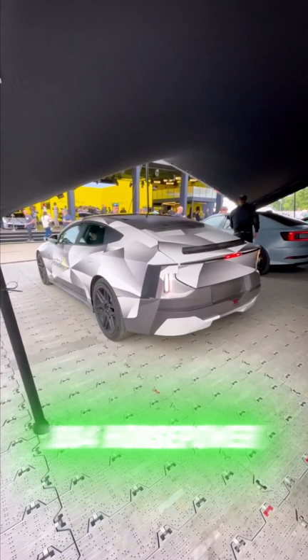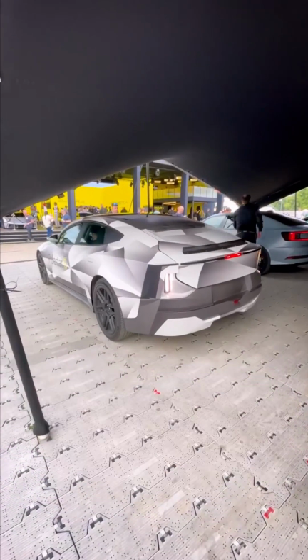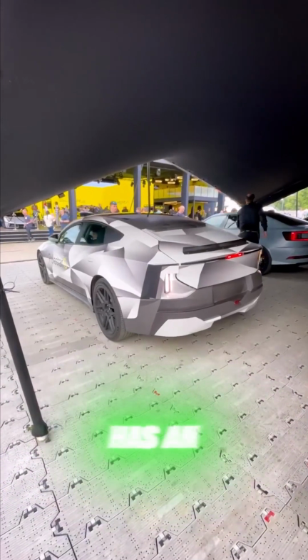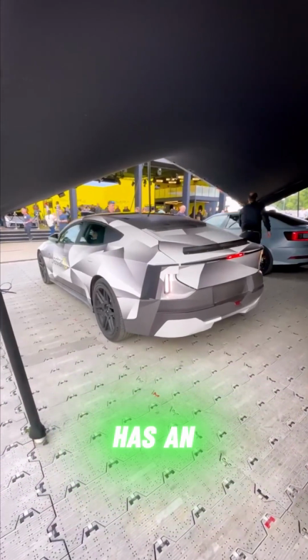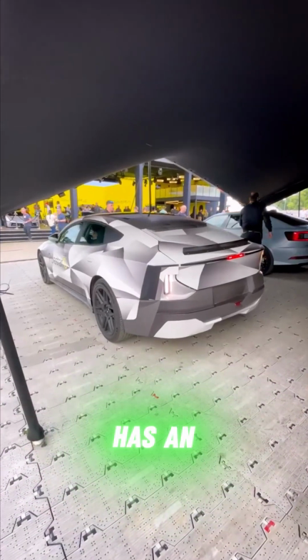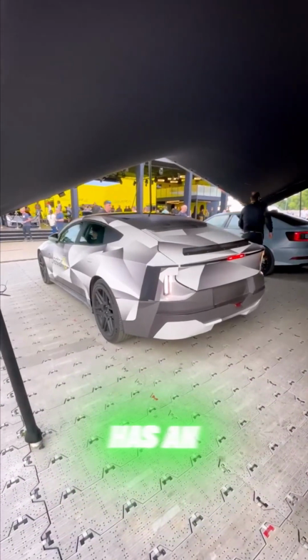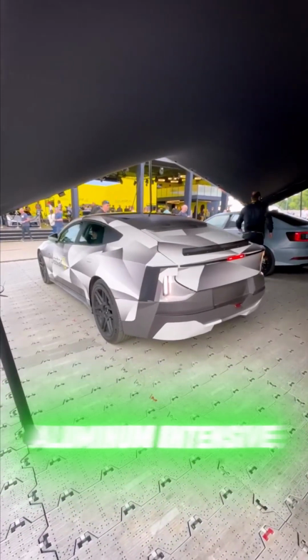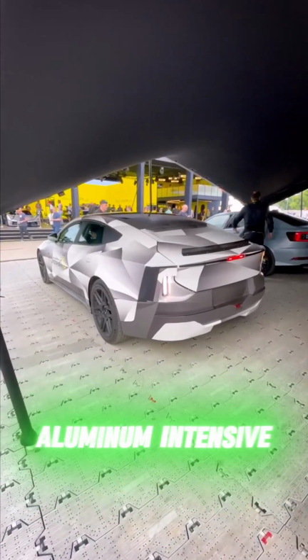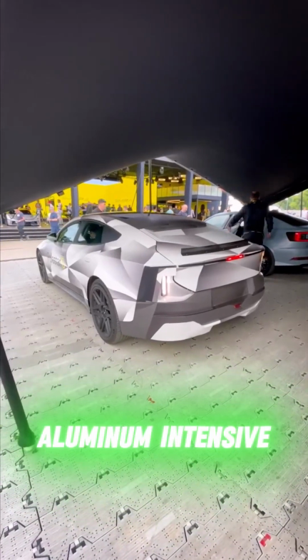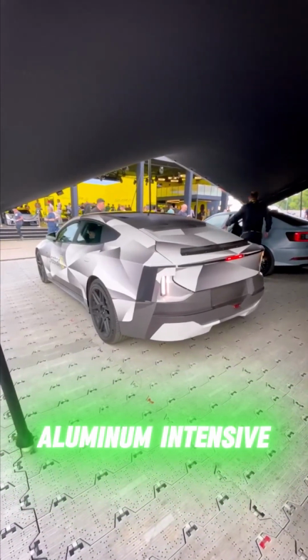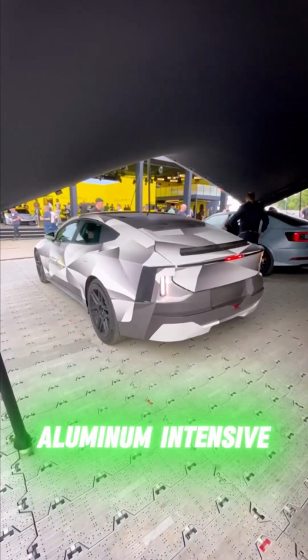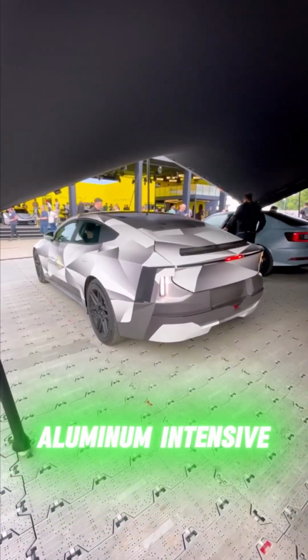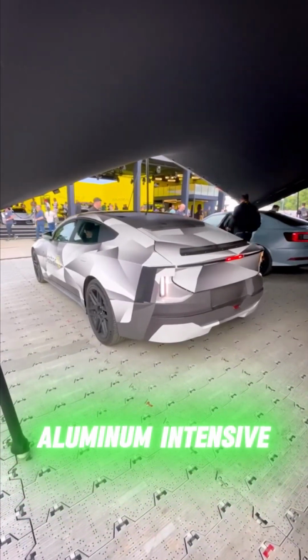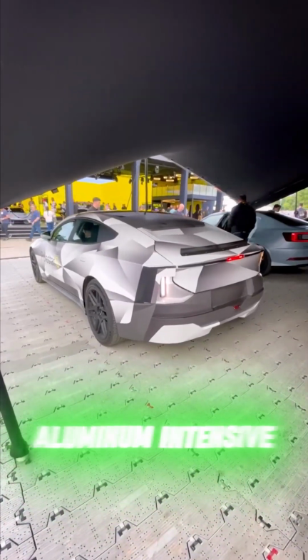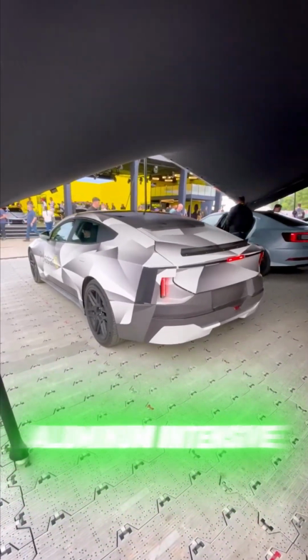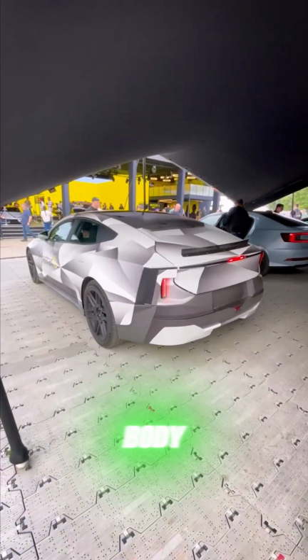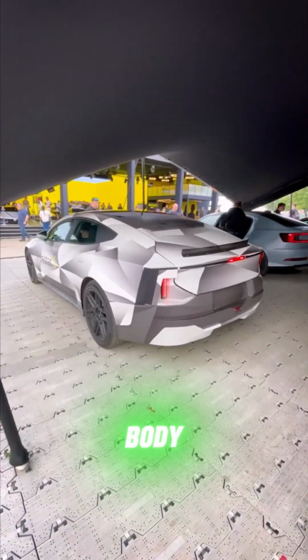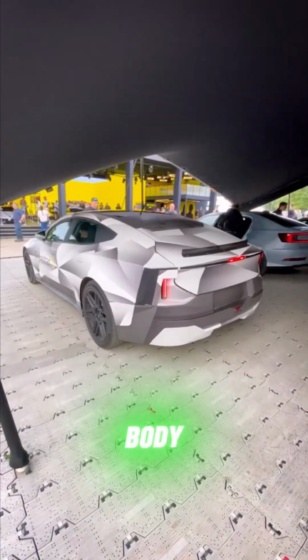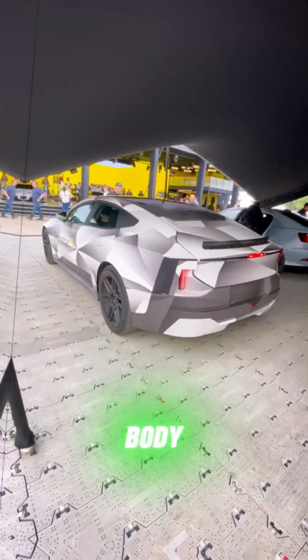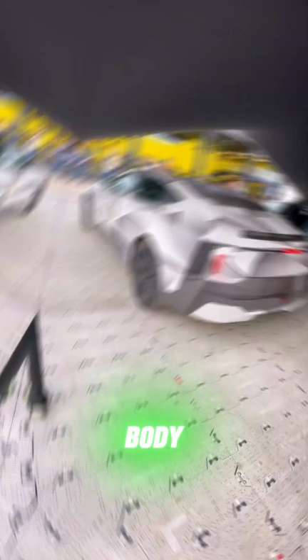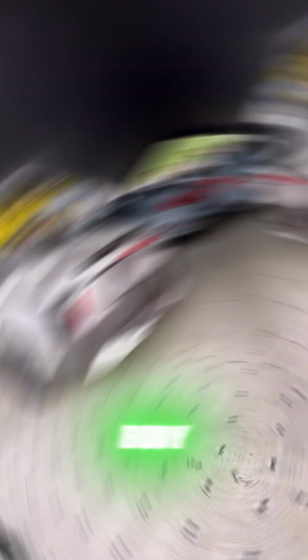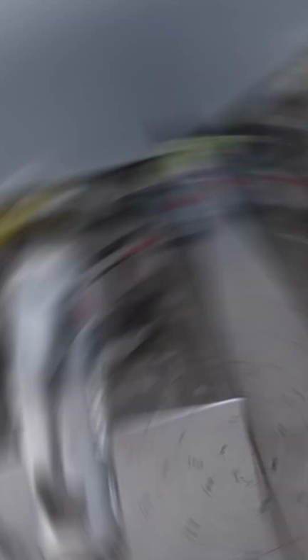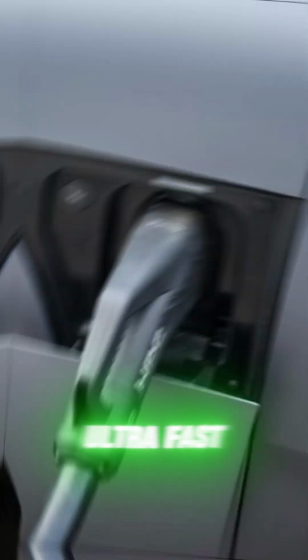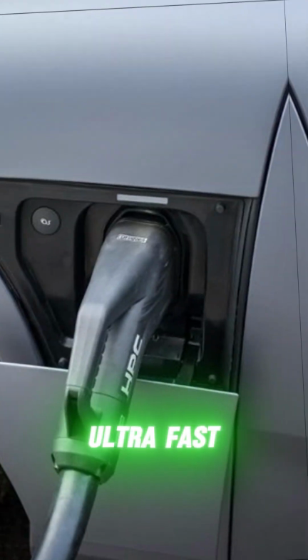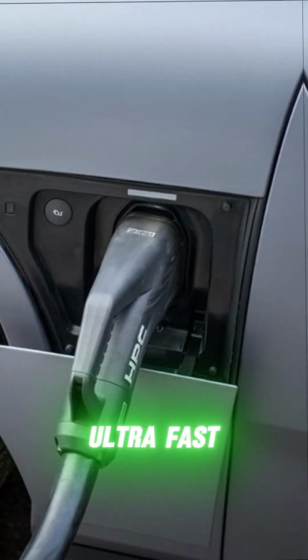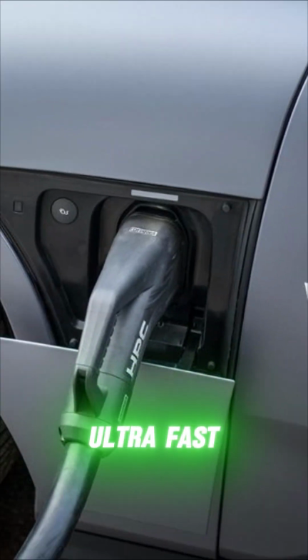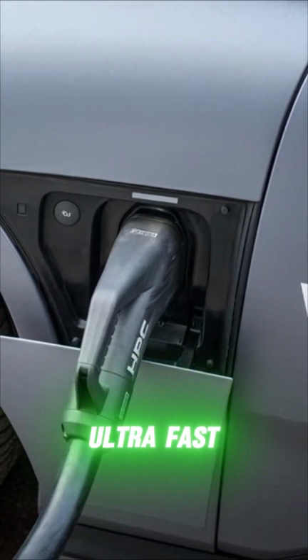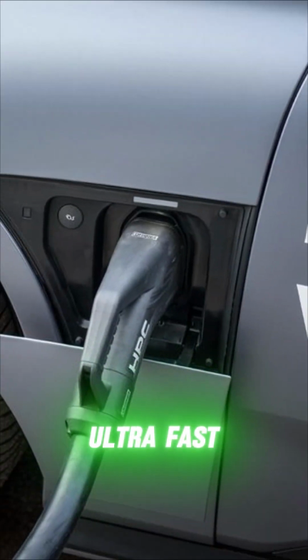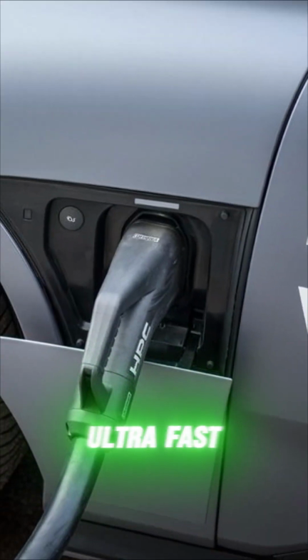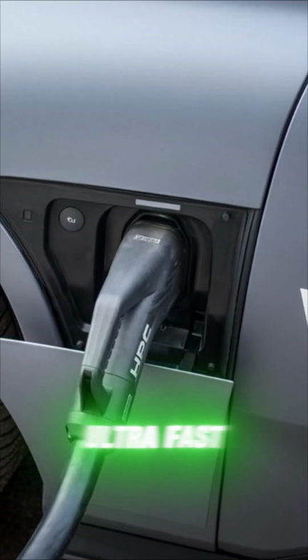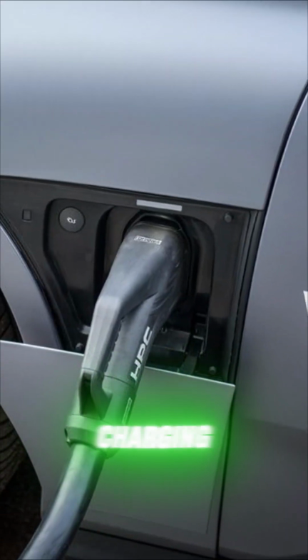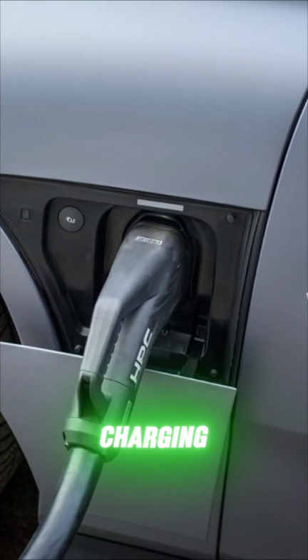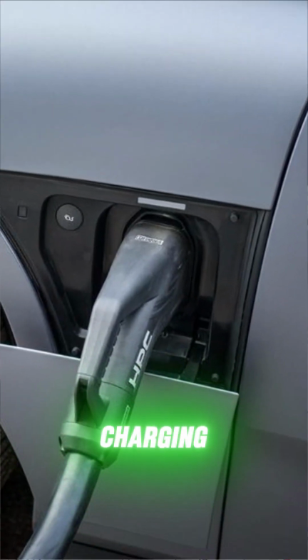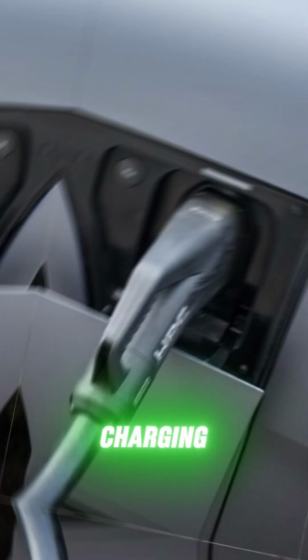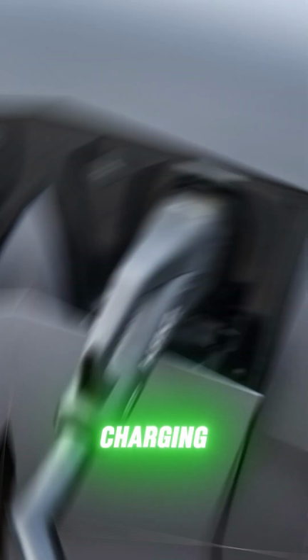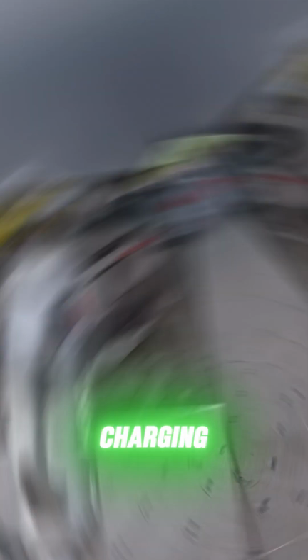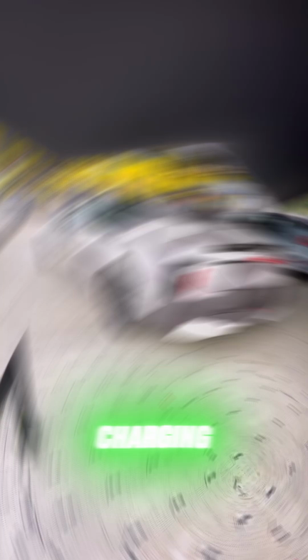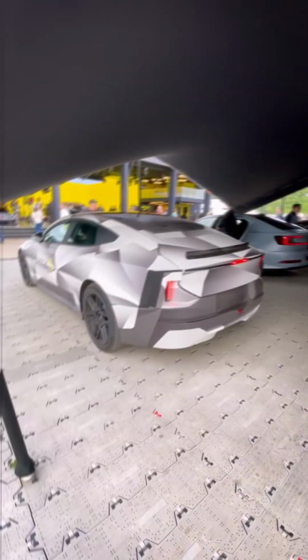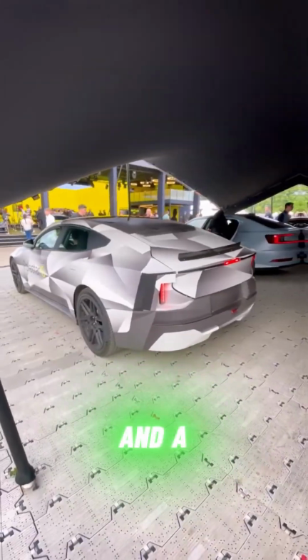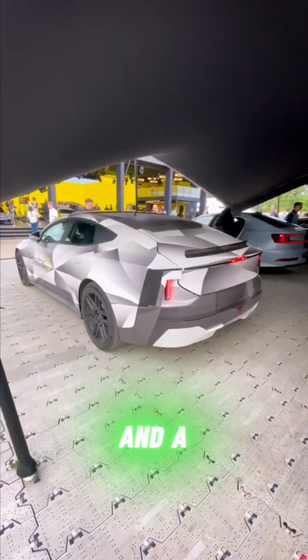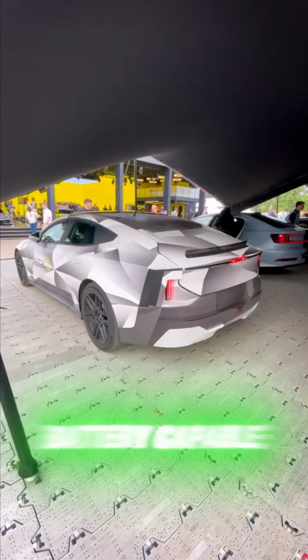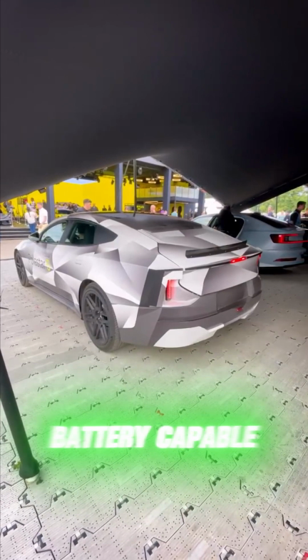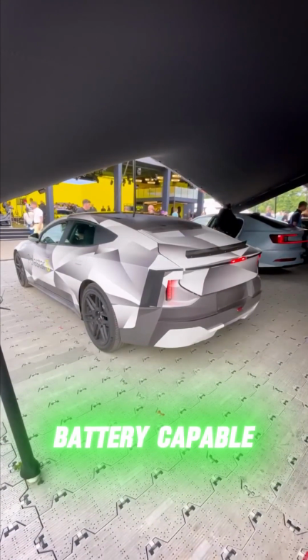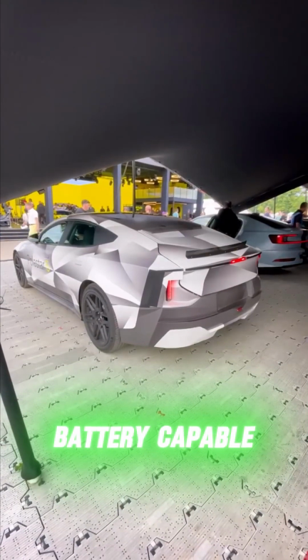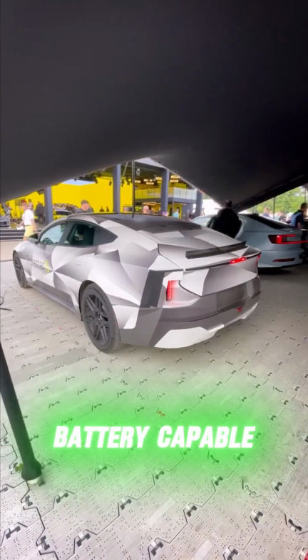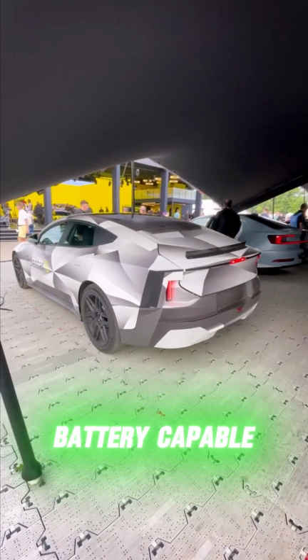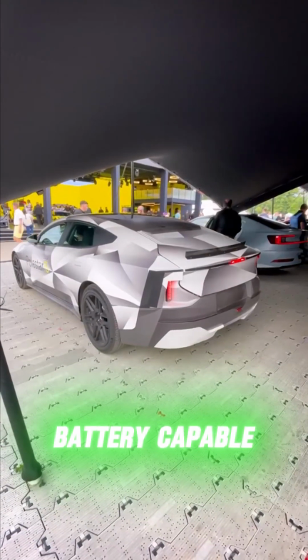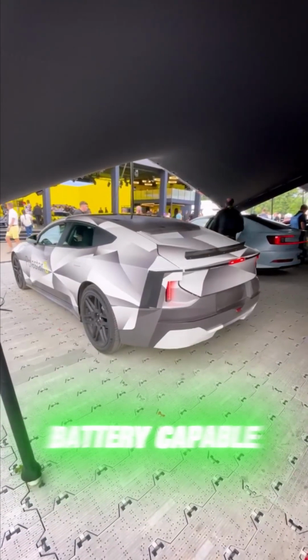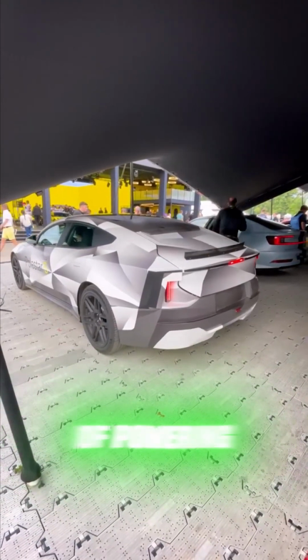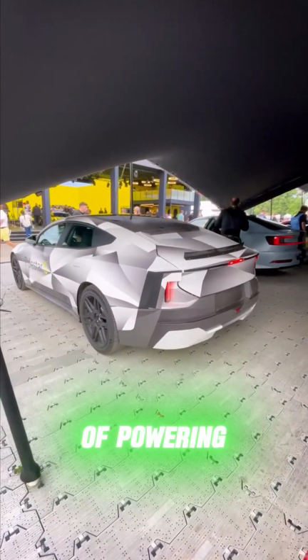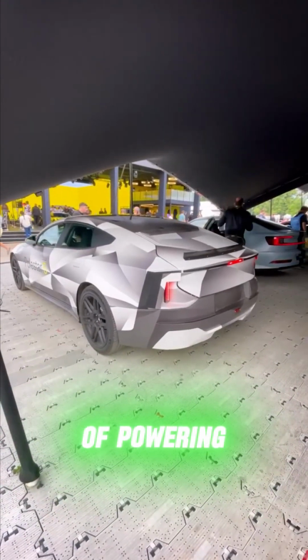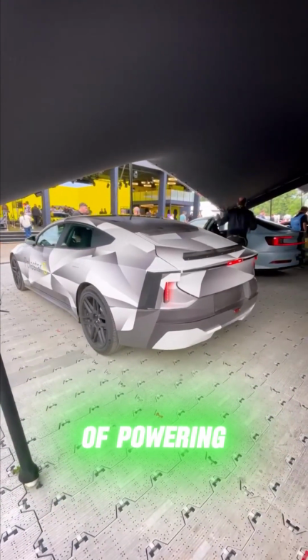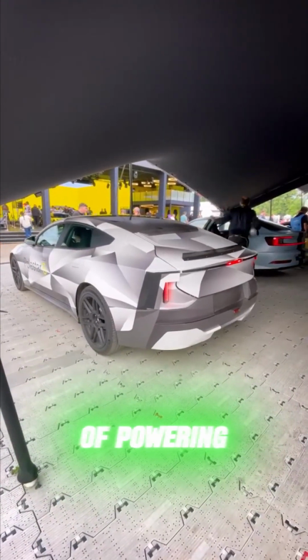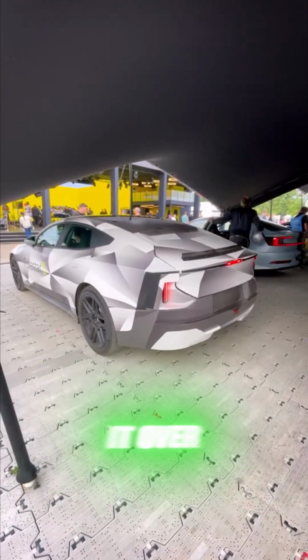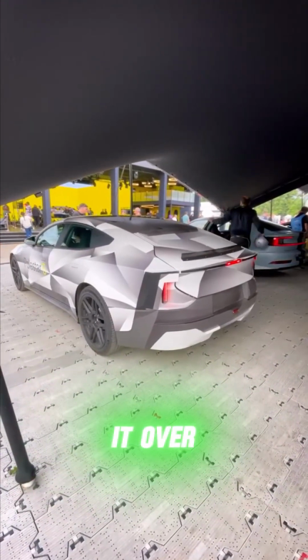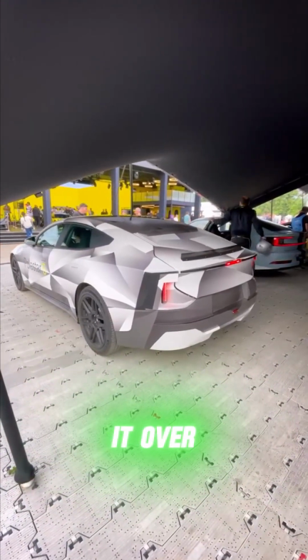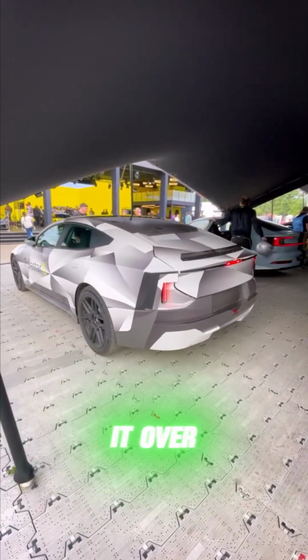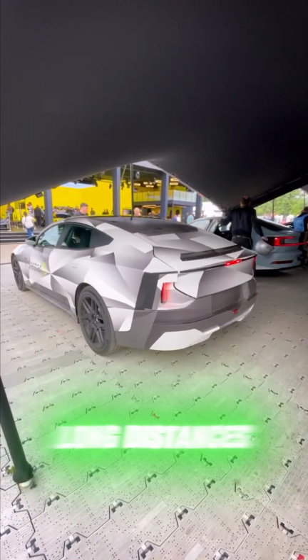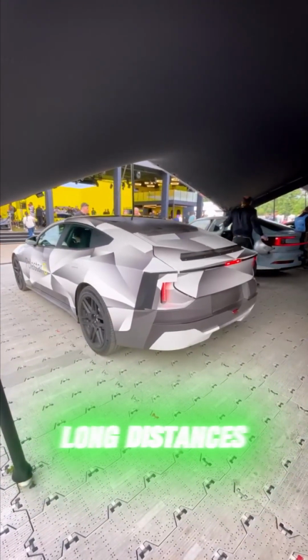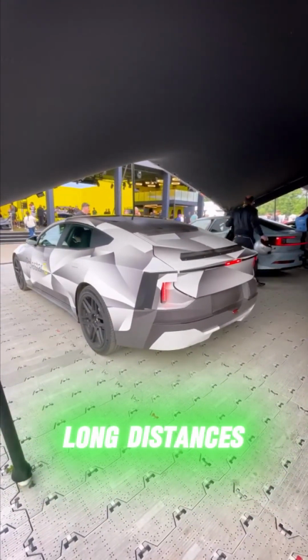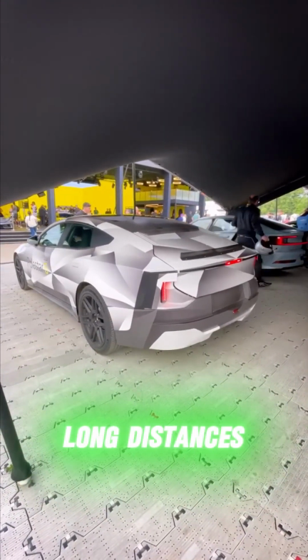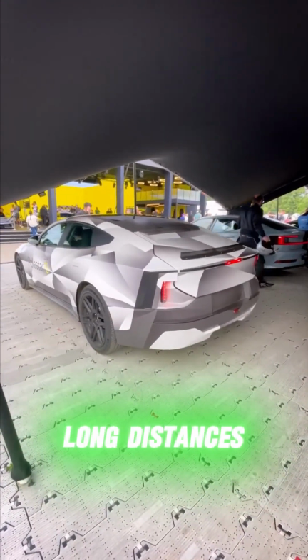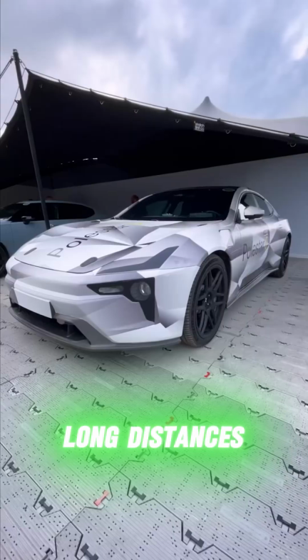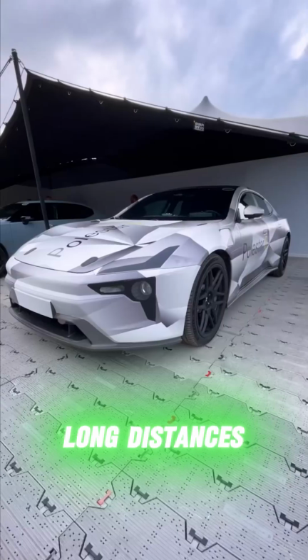It has an aluminum-intensive body, ultra-fast charging, and a battery capable of powering it over long distances.